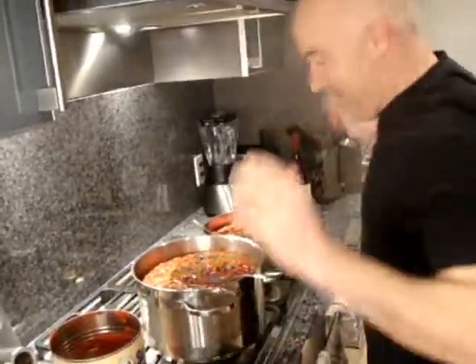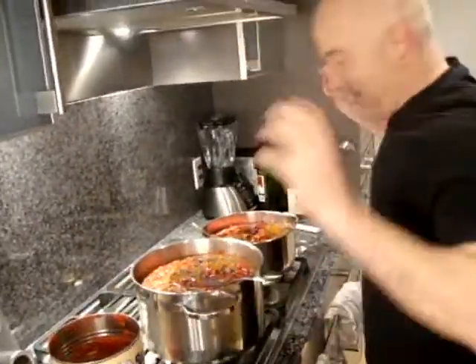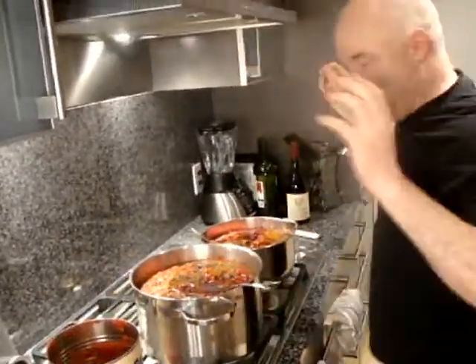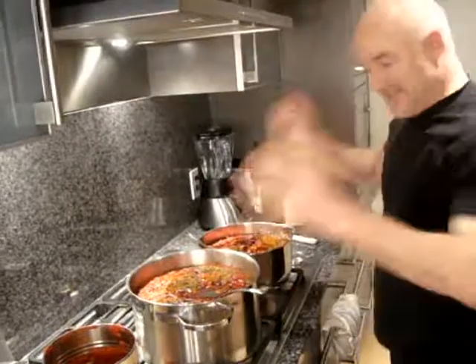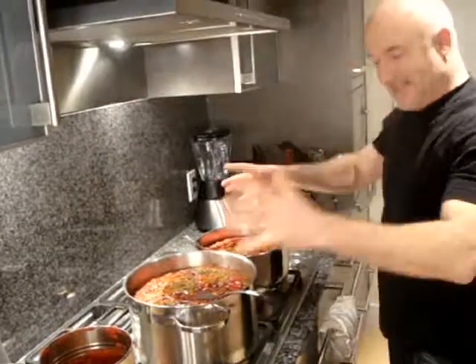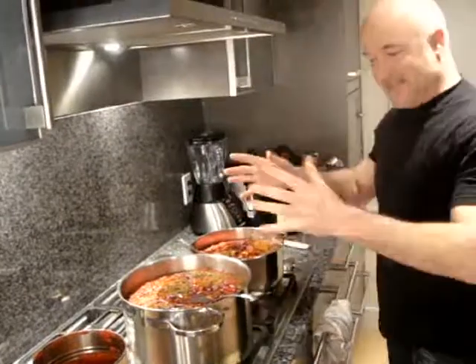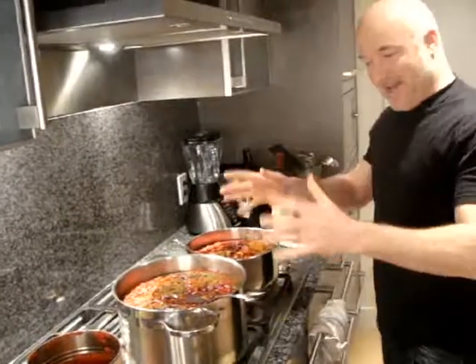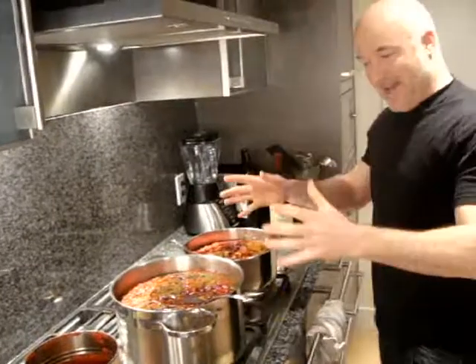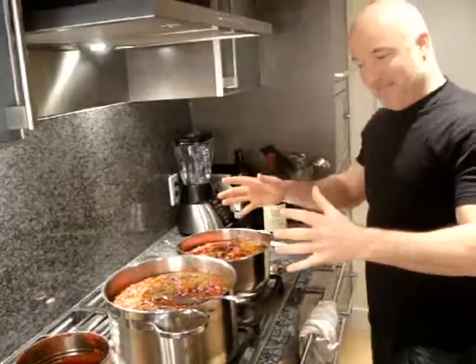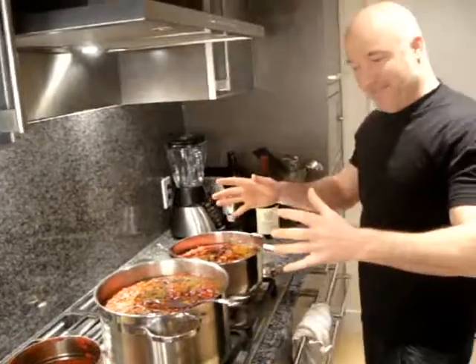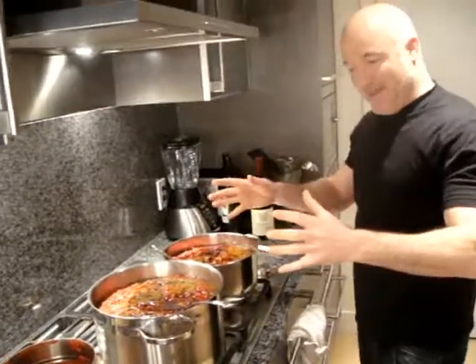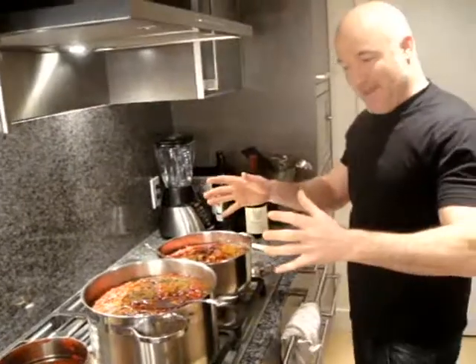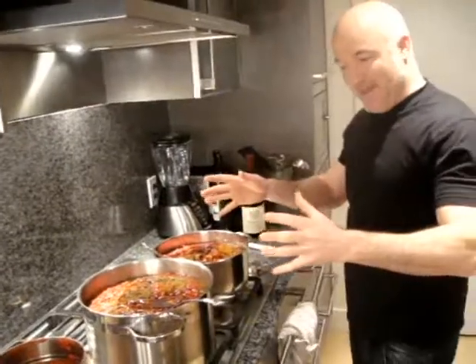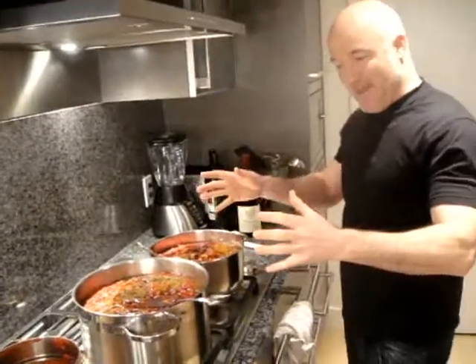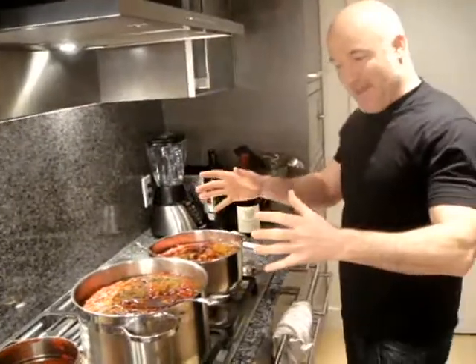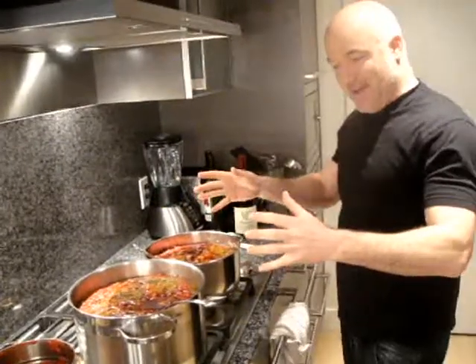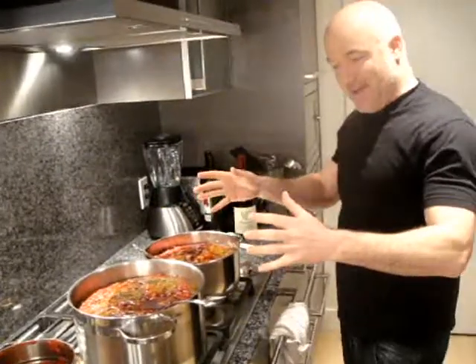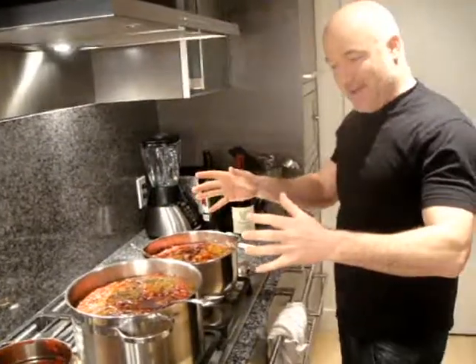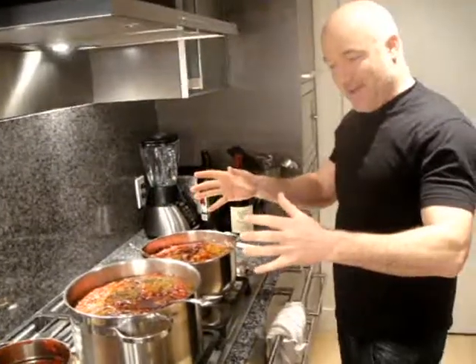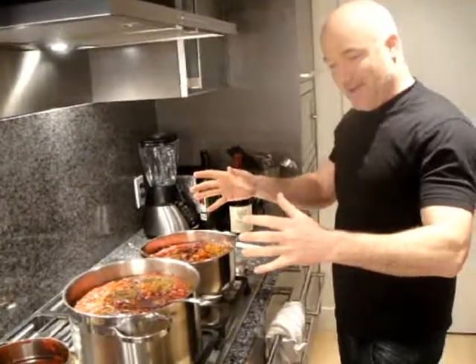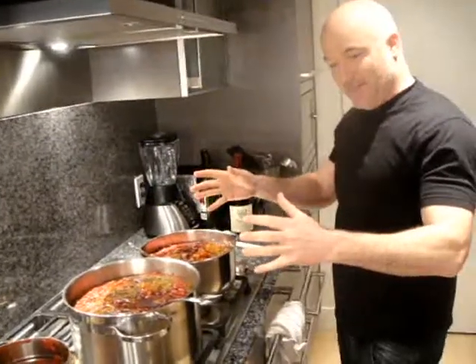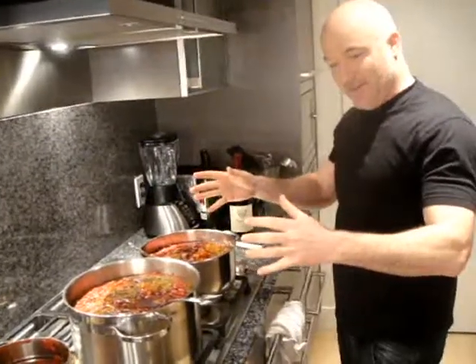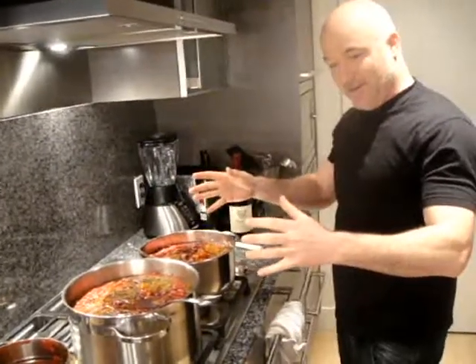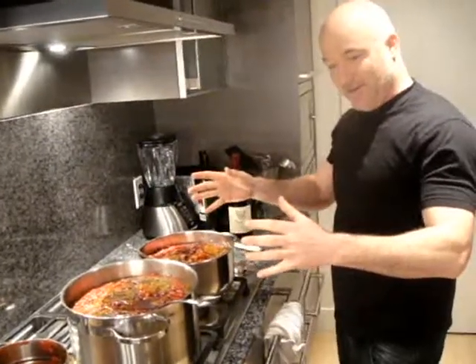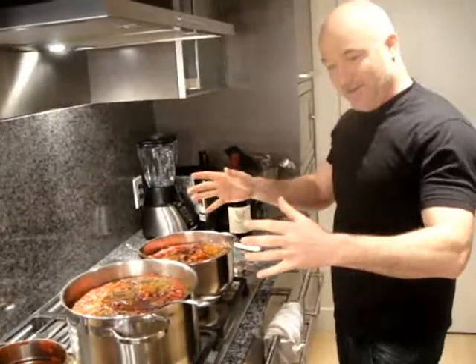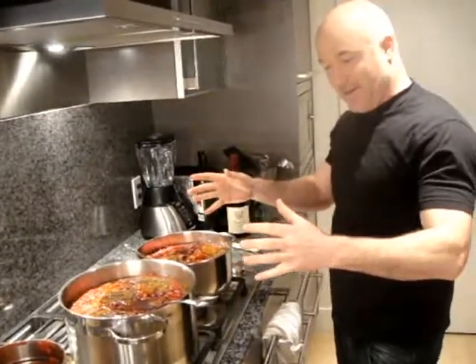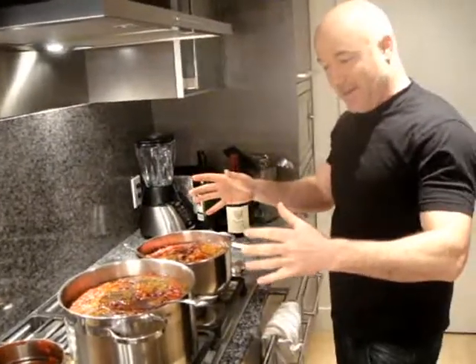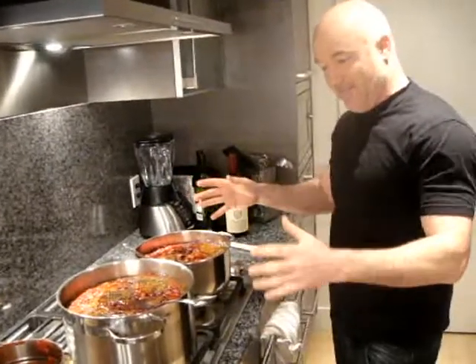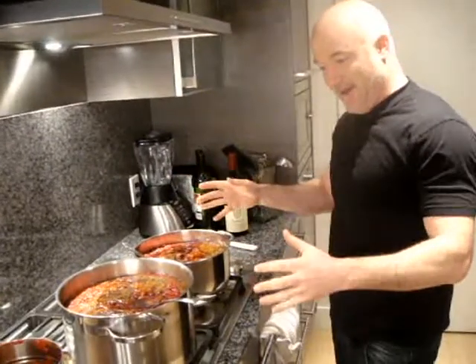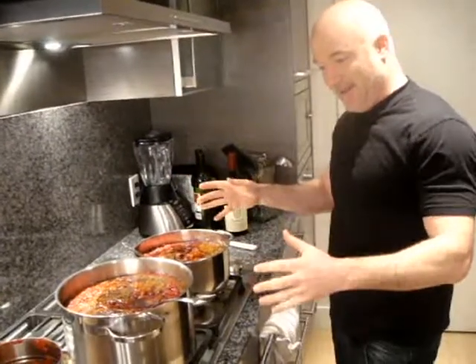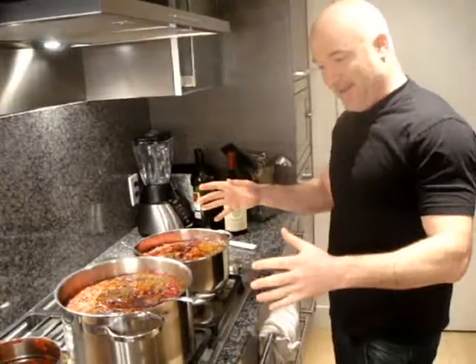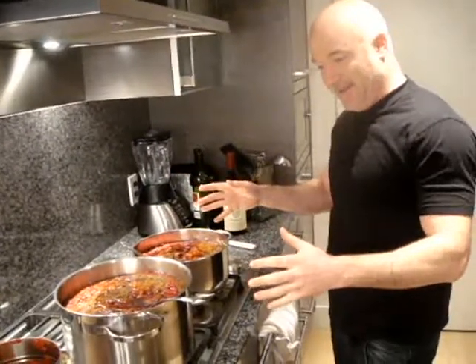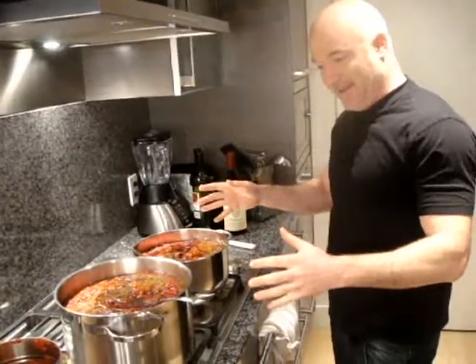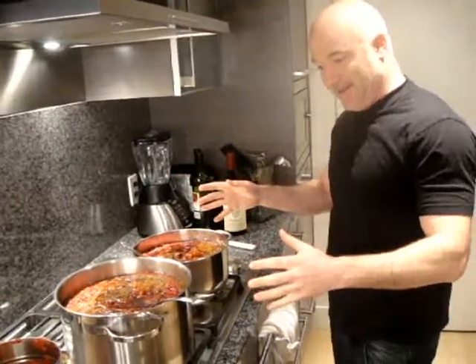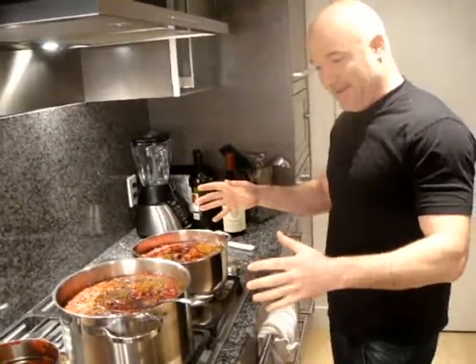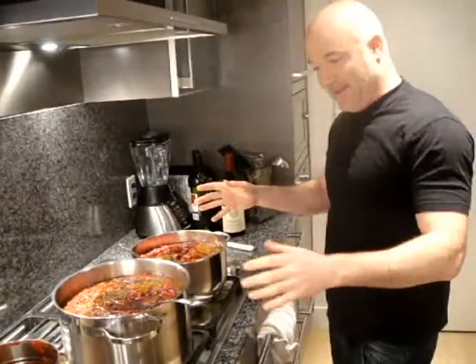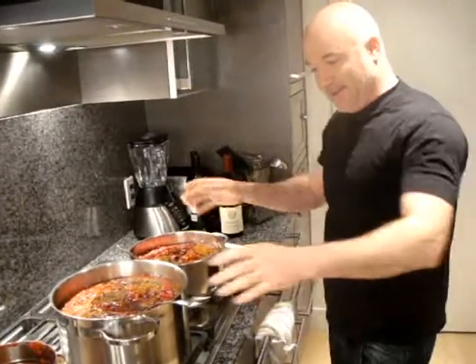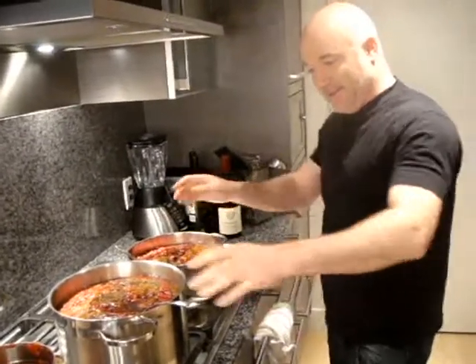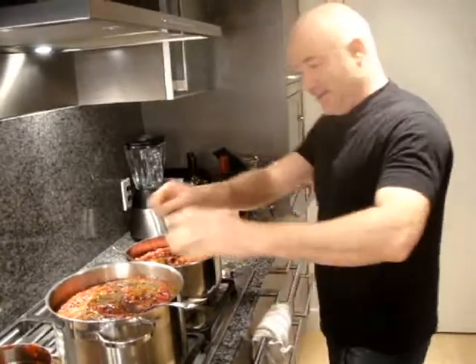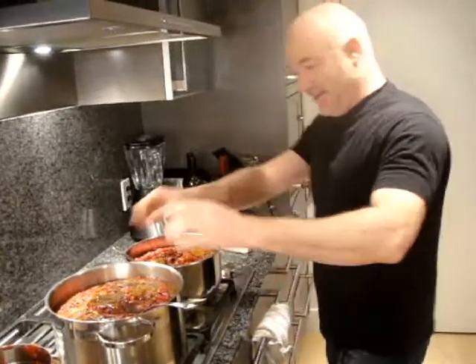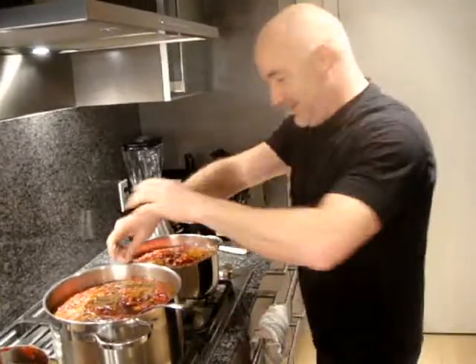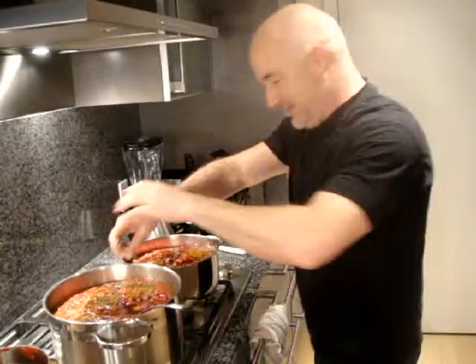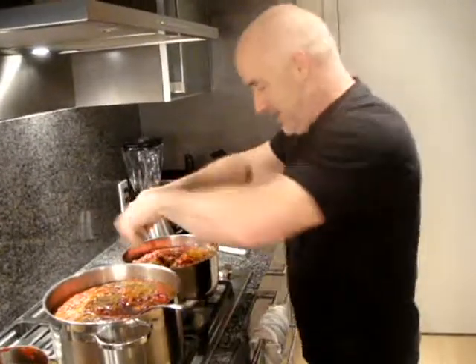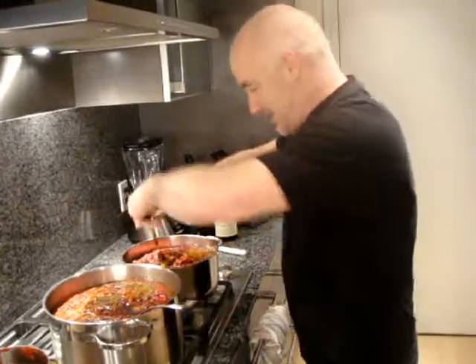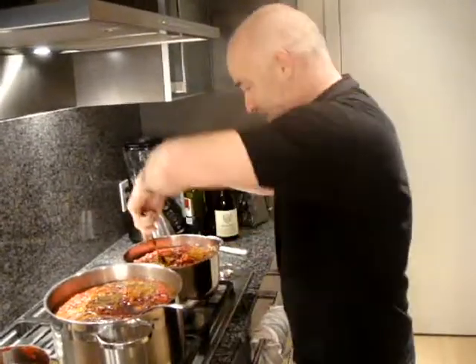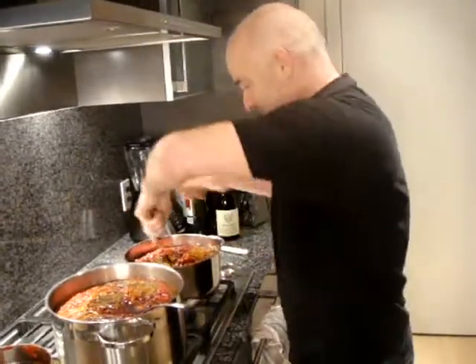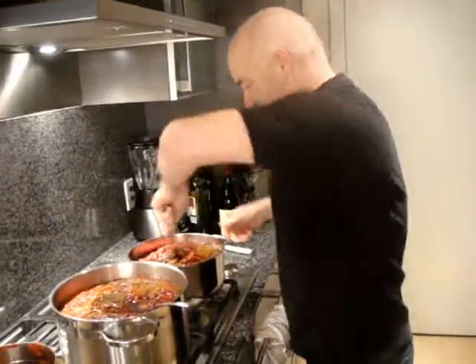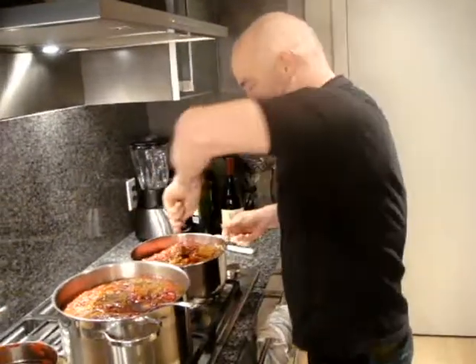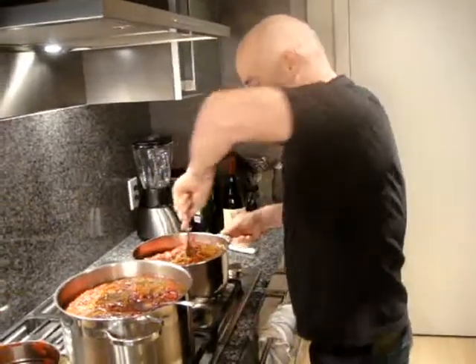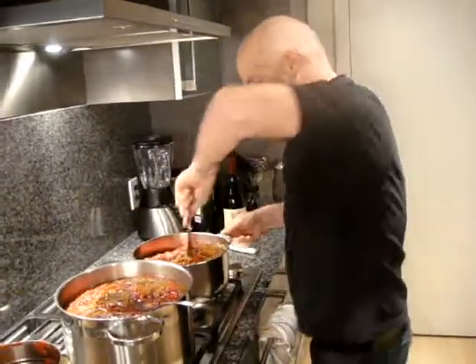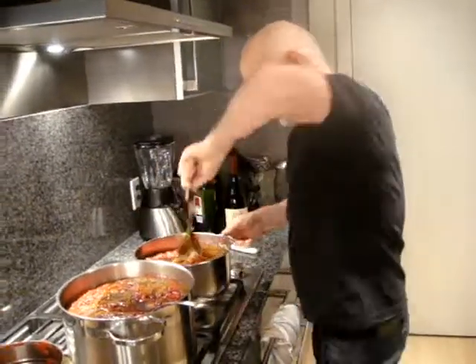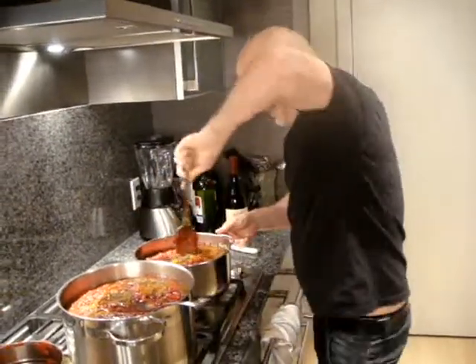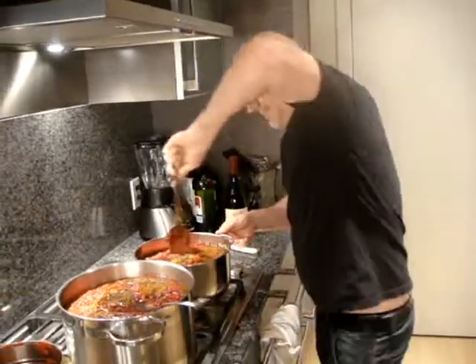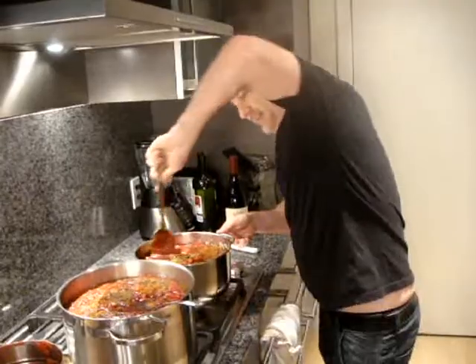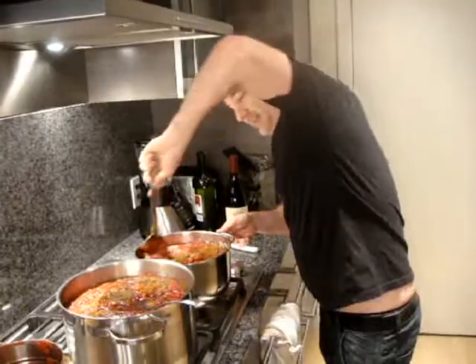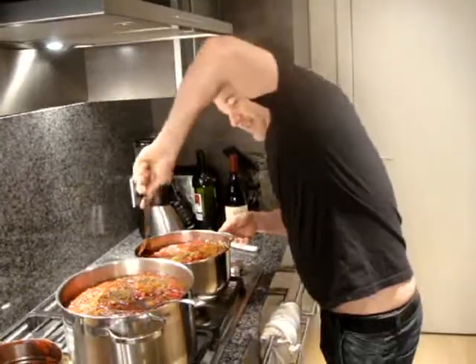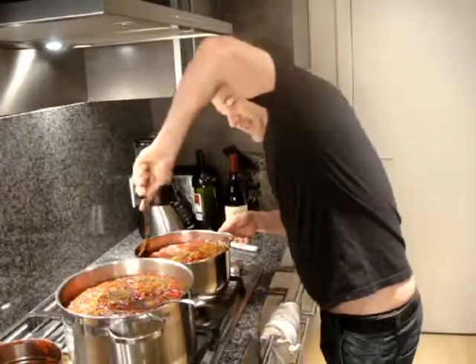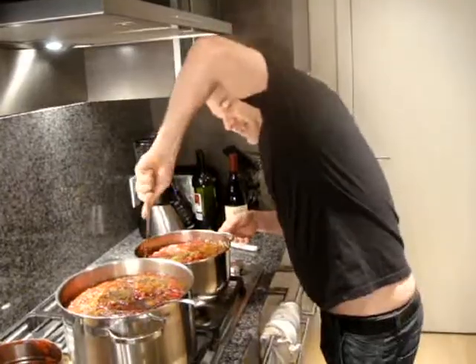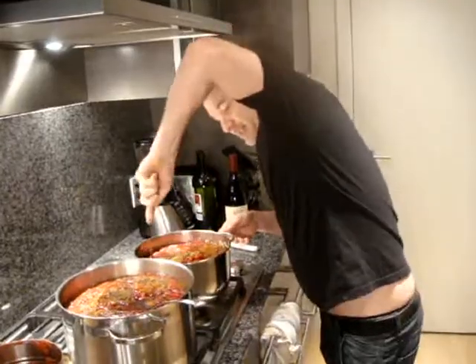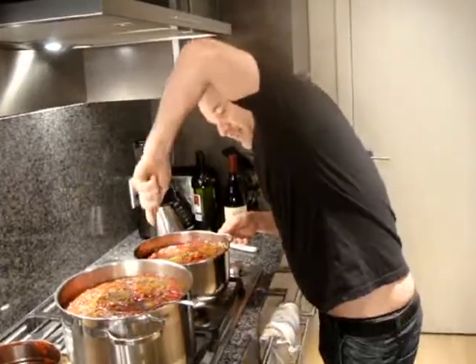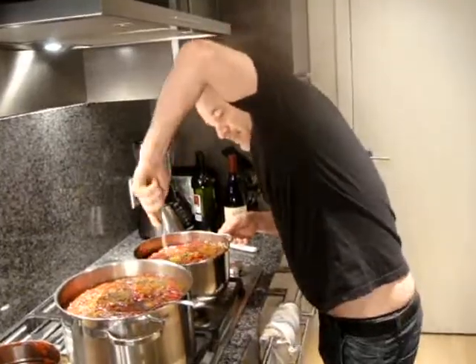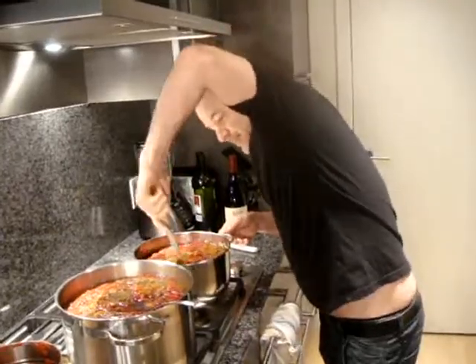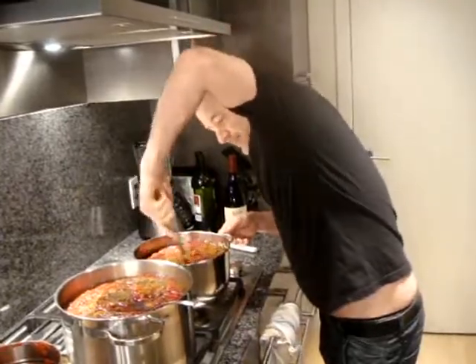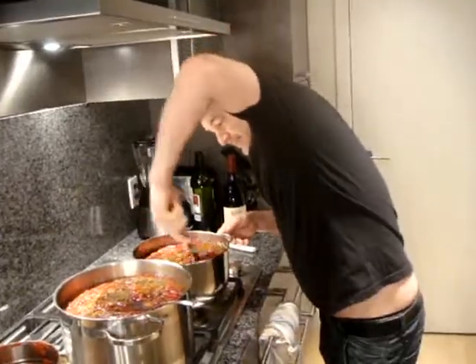I'm going to mix these up and then we're going to come back and take a look and see what they look like in the sauce in a few minutes.